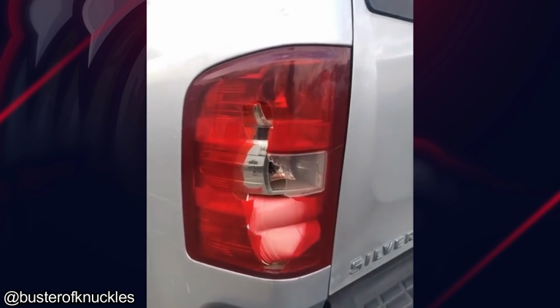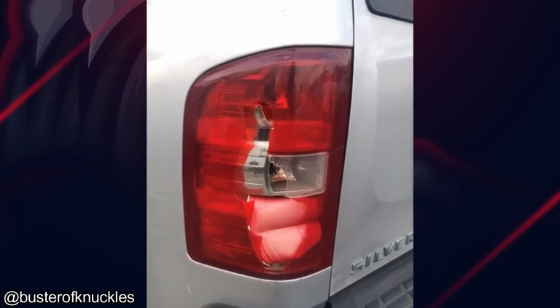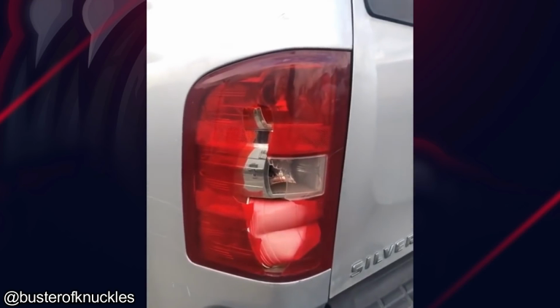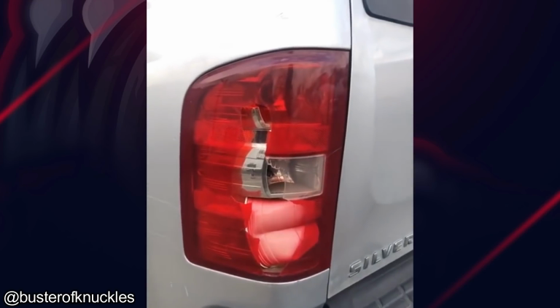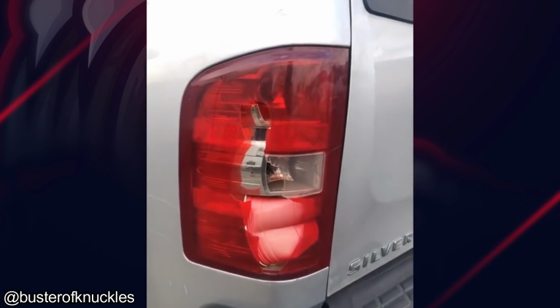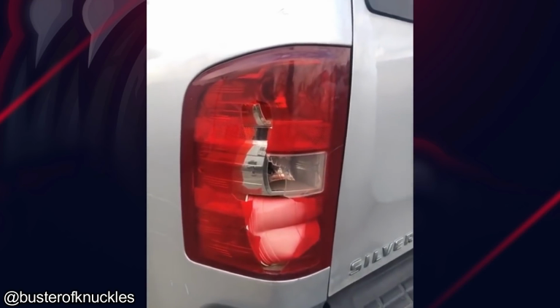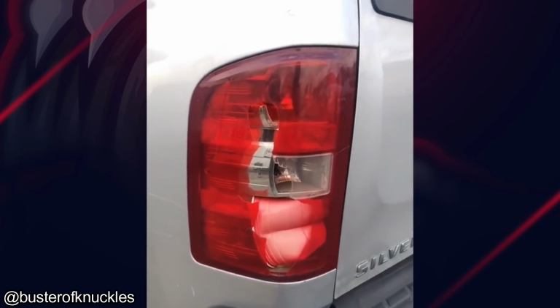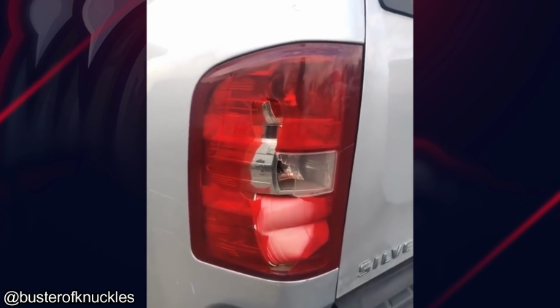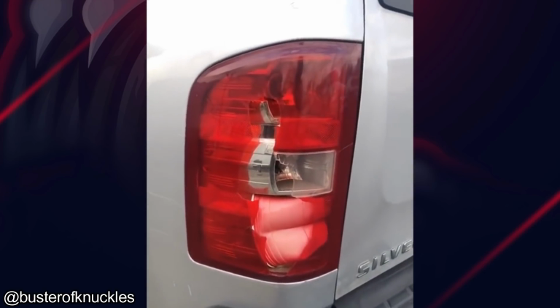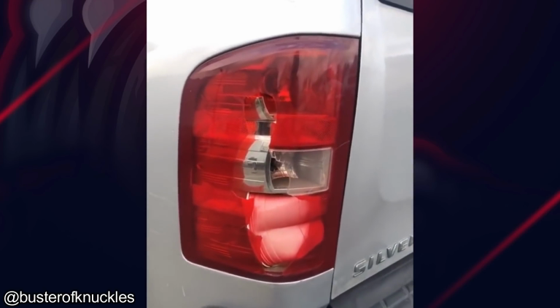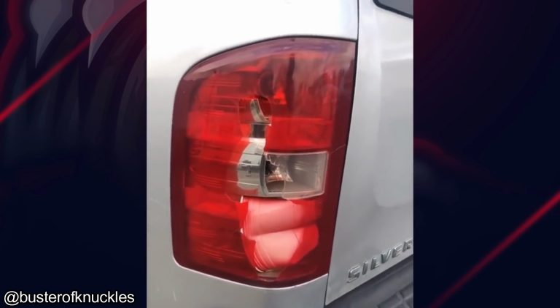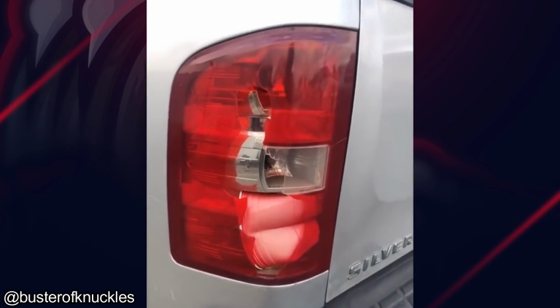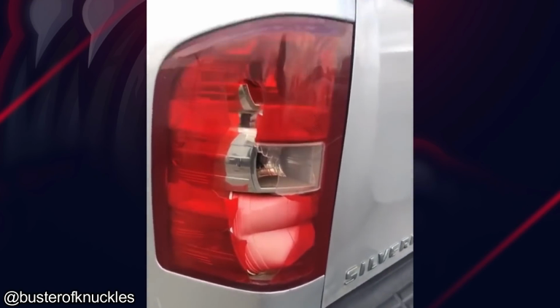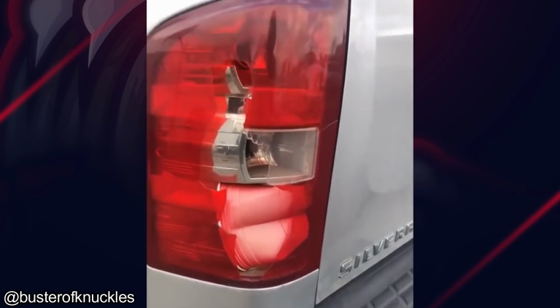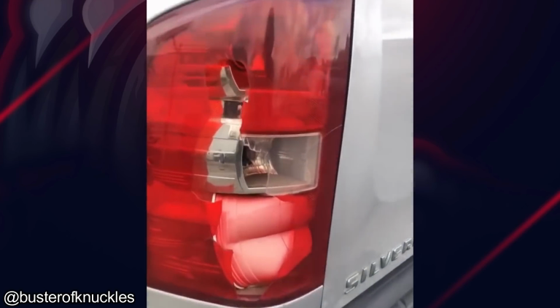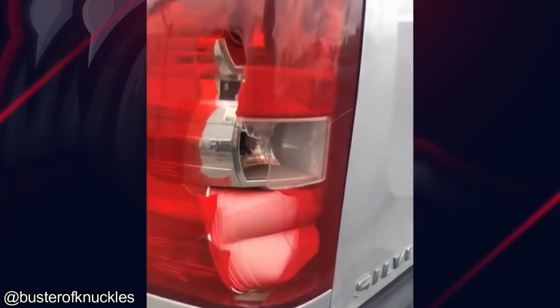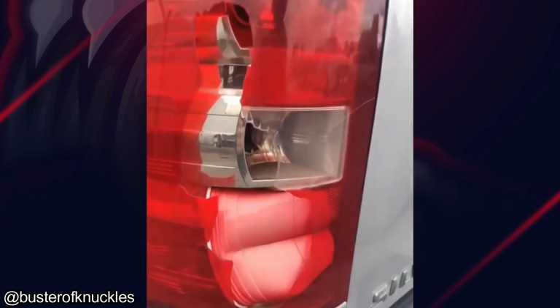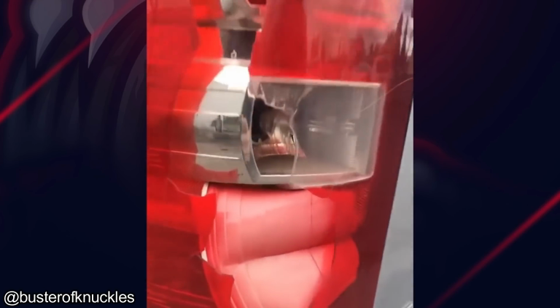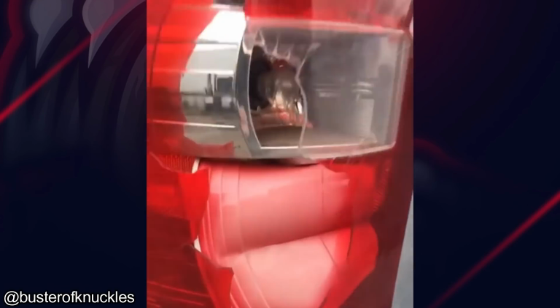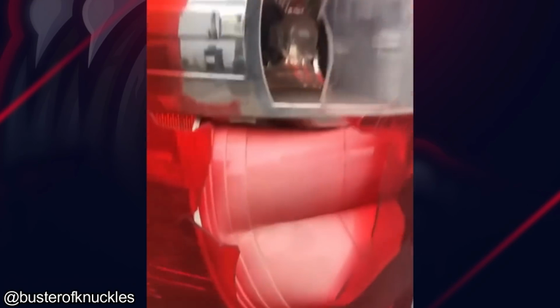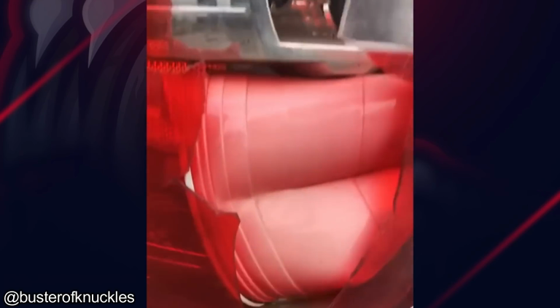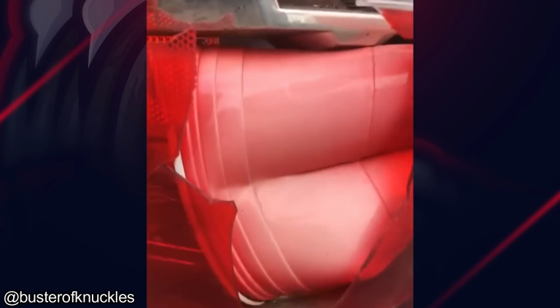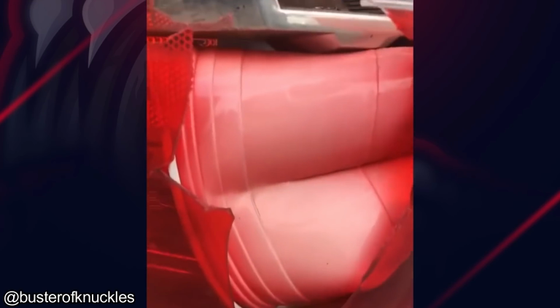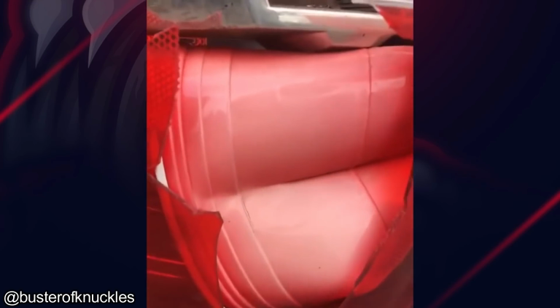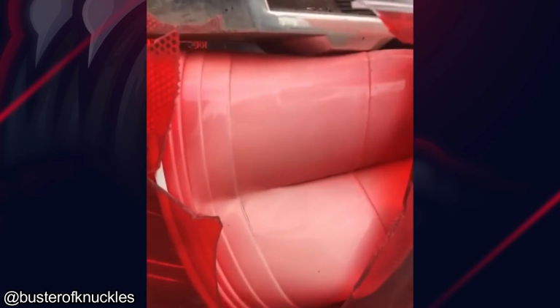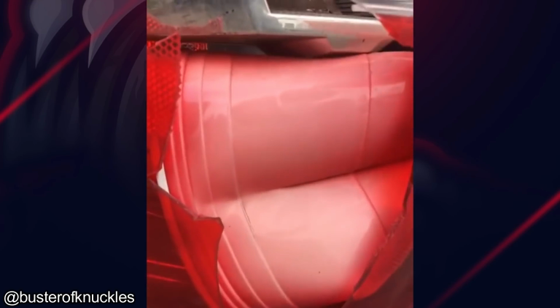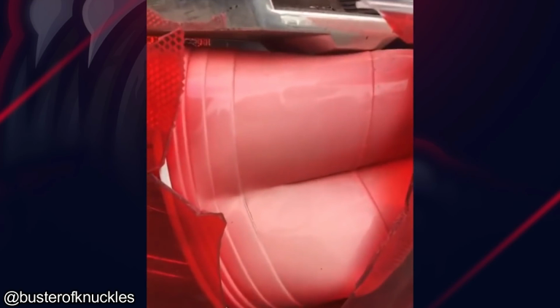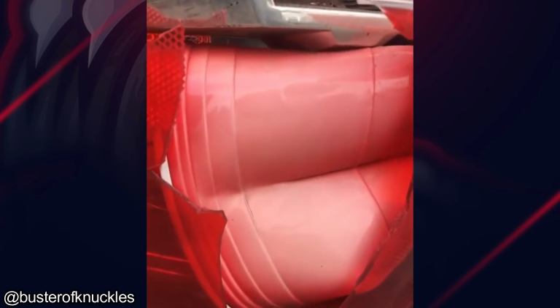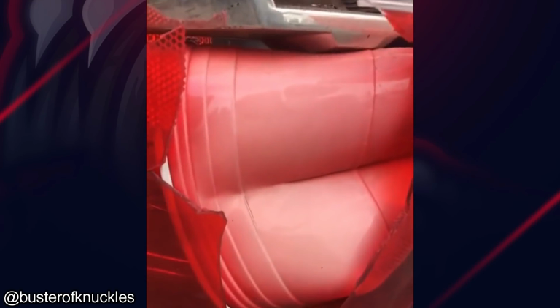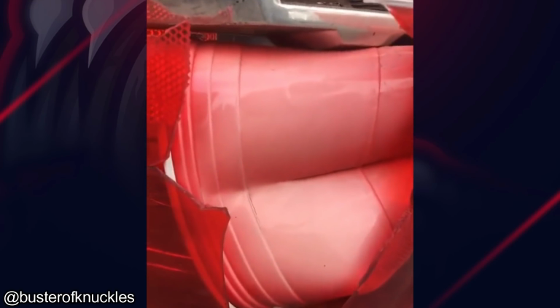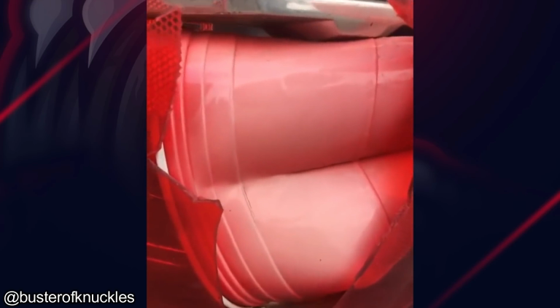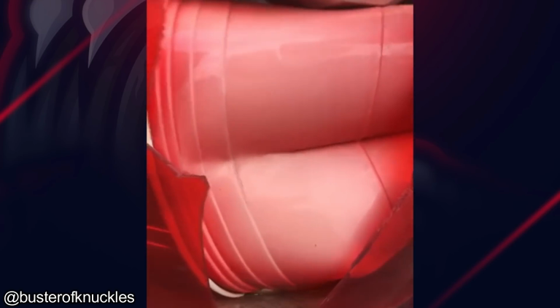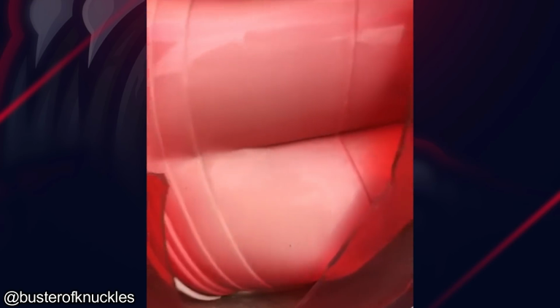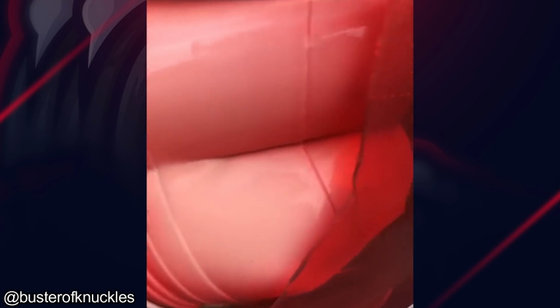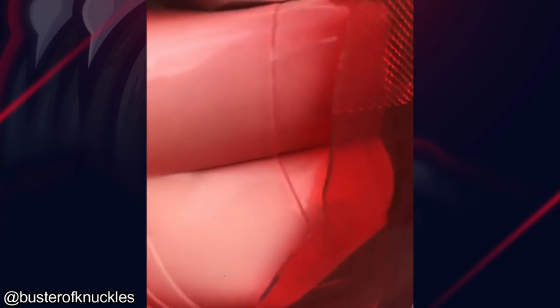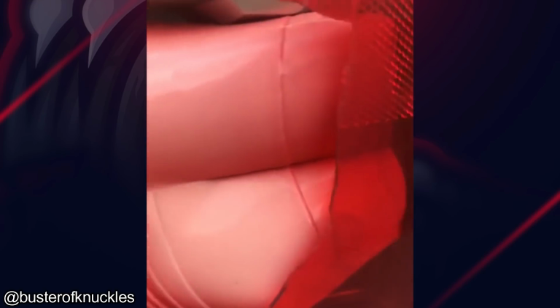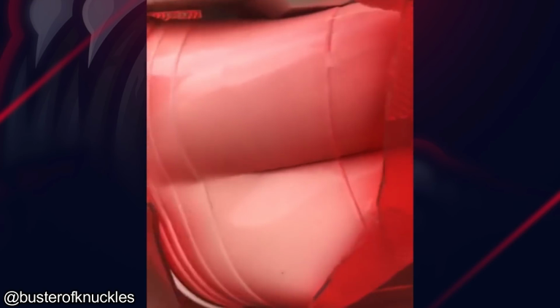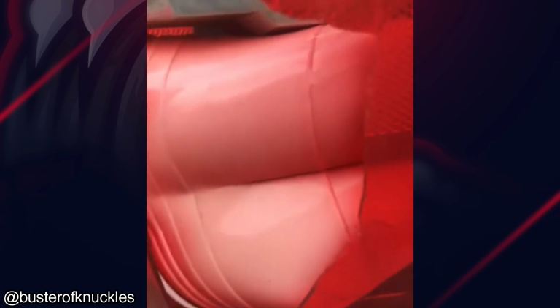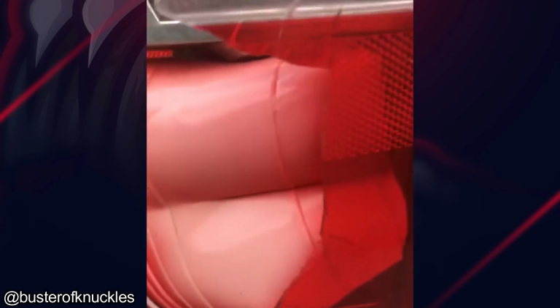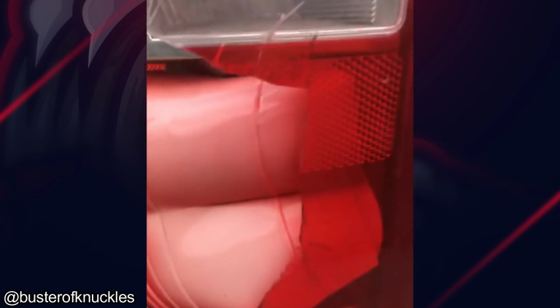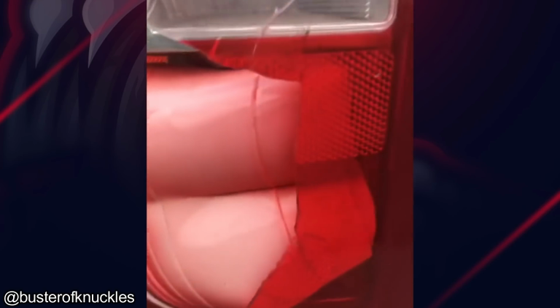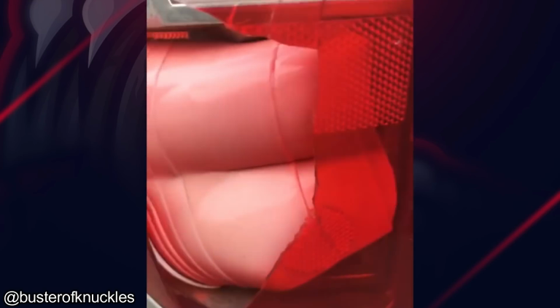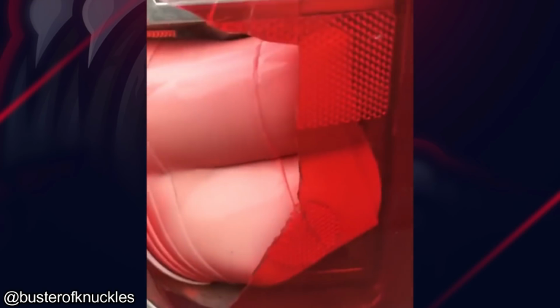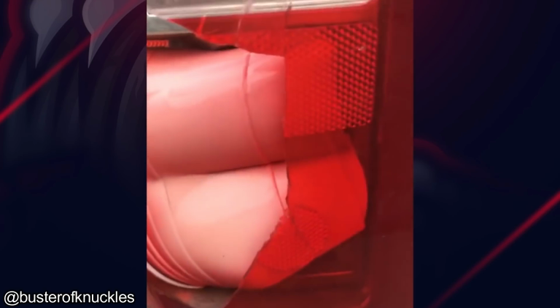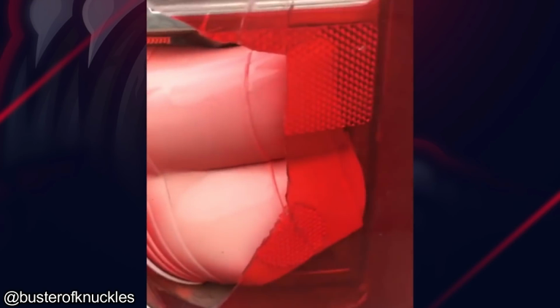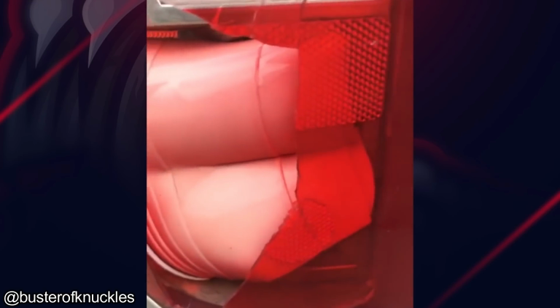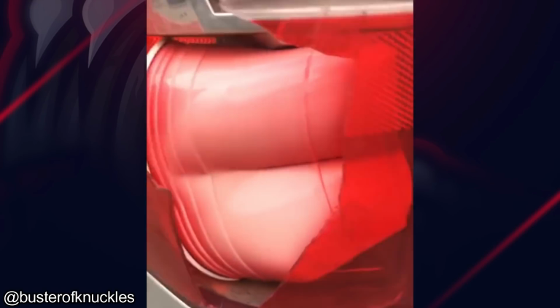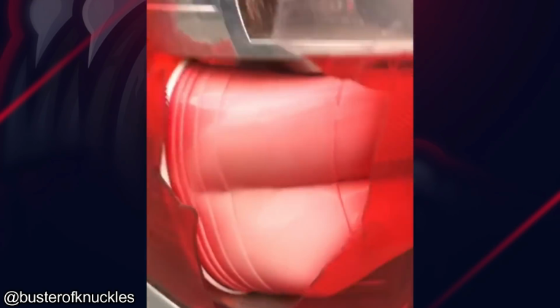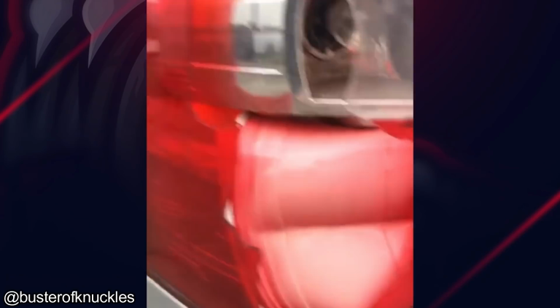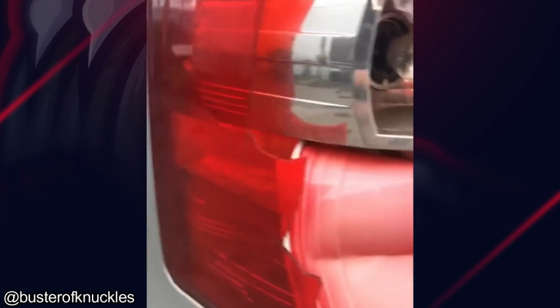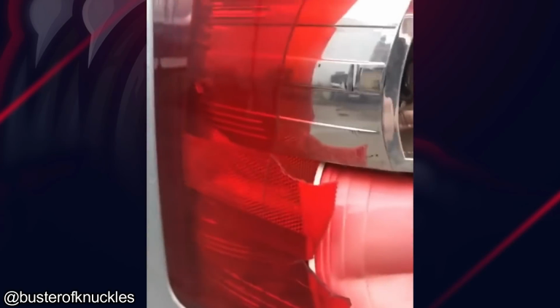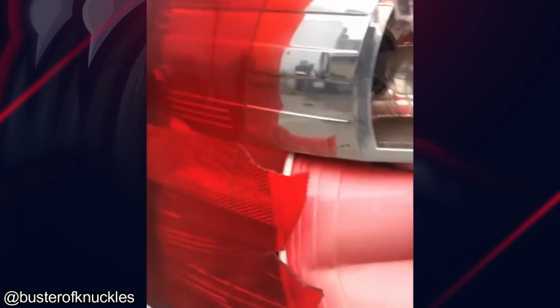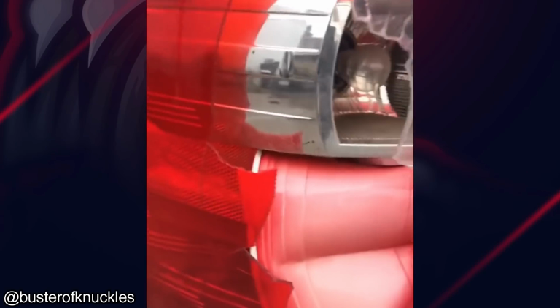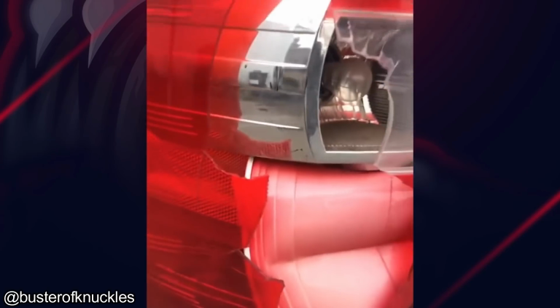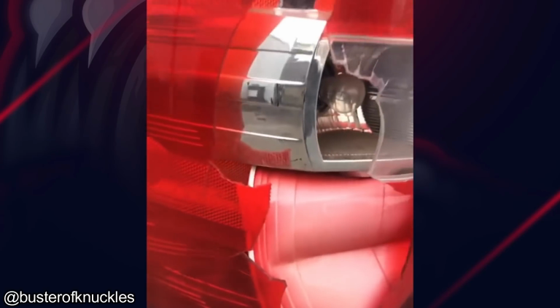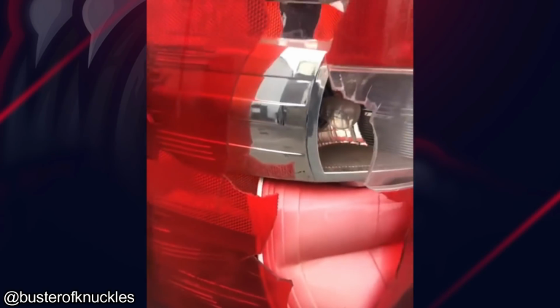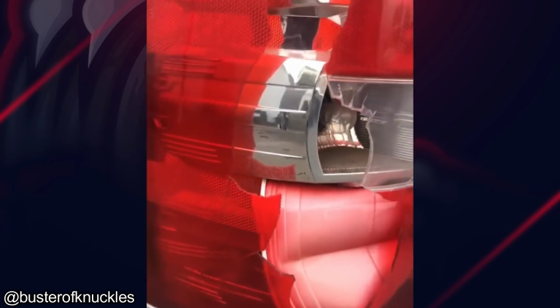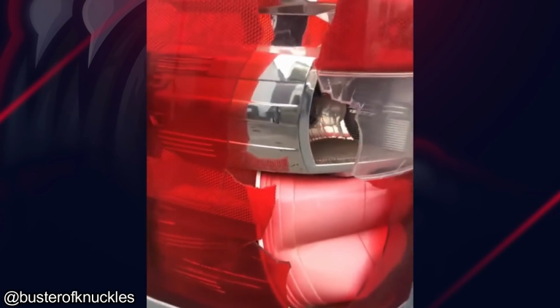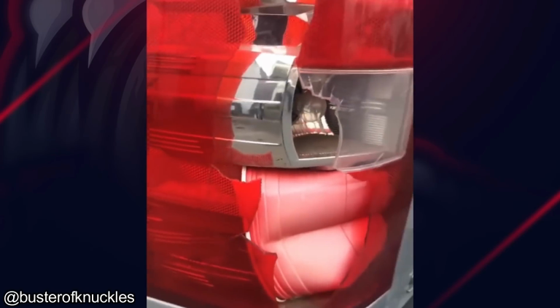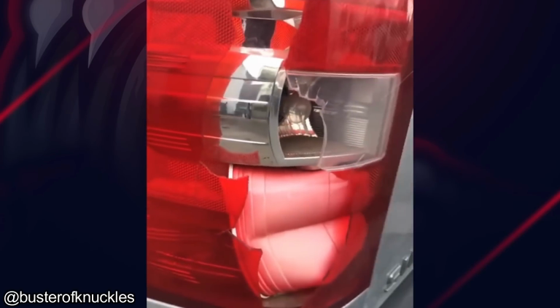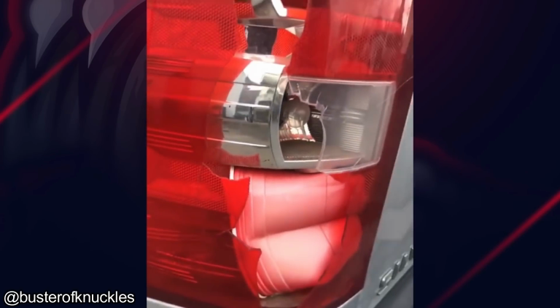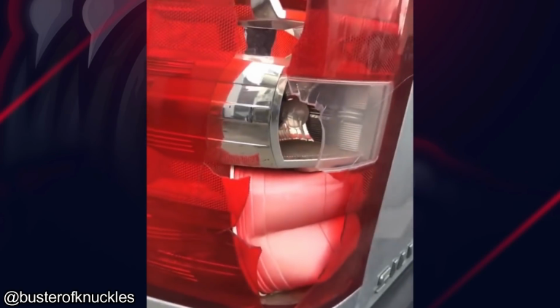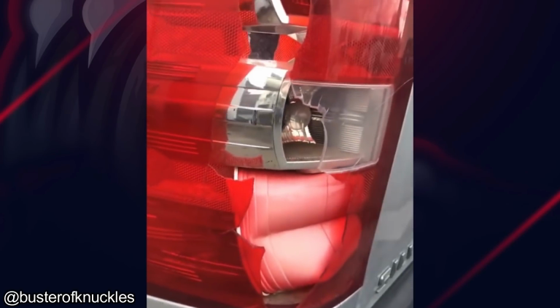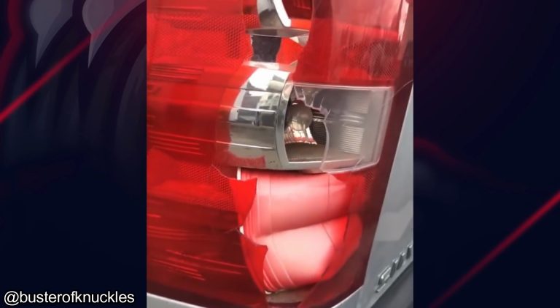Taillights are expensive, but red Solo cups — cheap as hell, brother. That's hilarious.